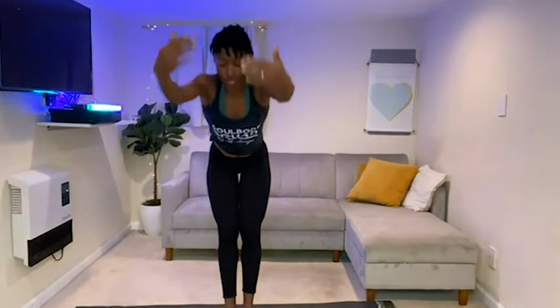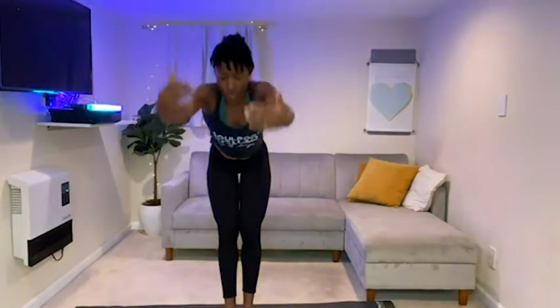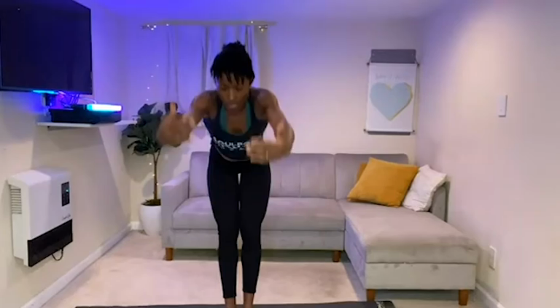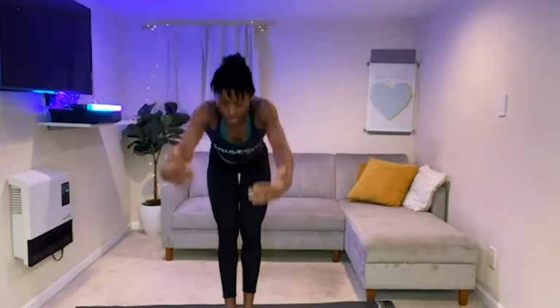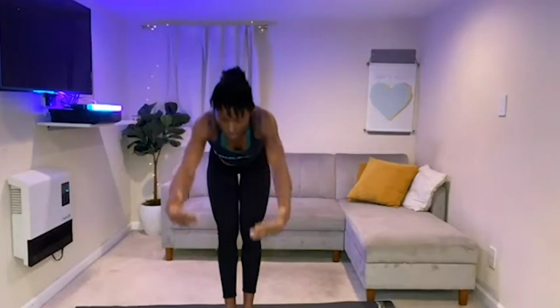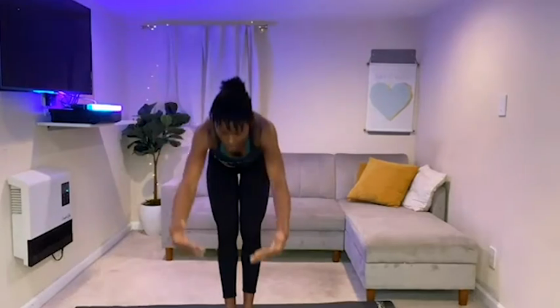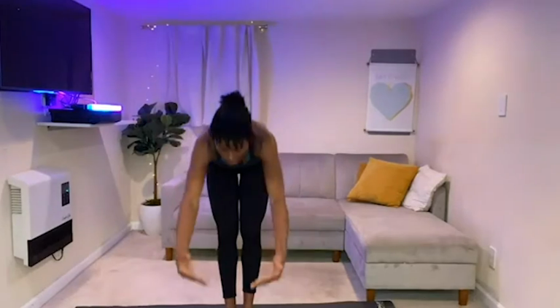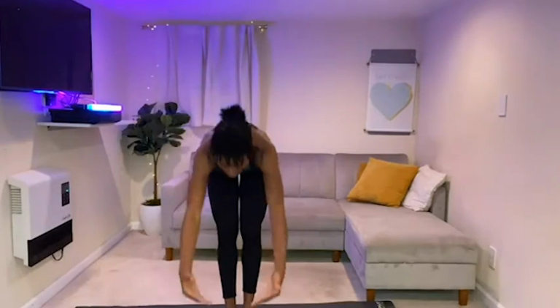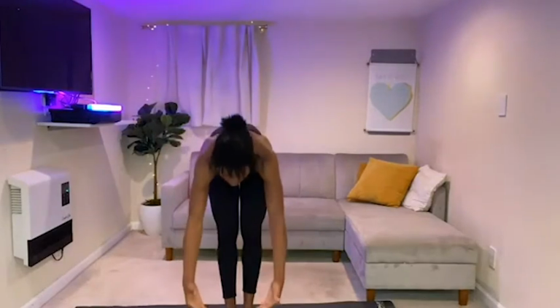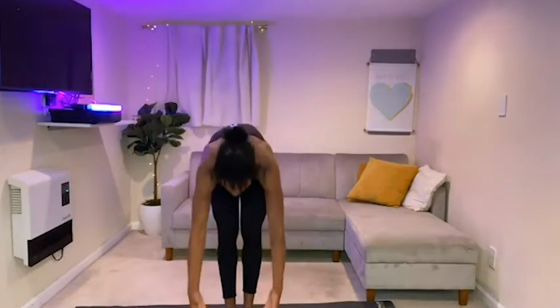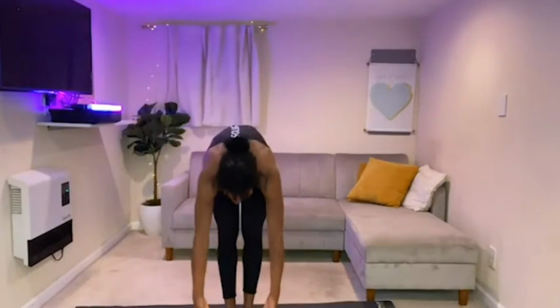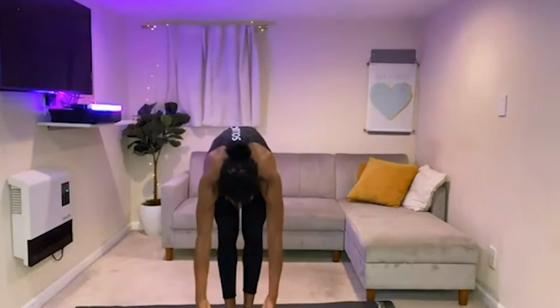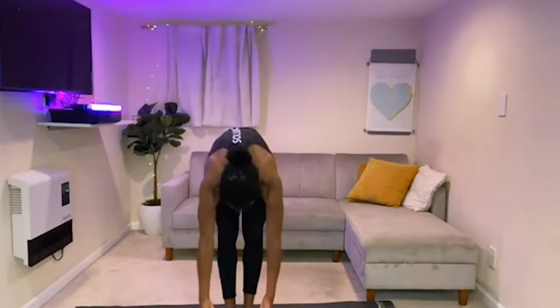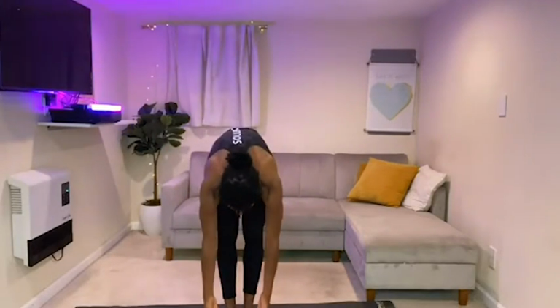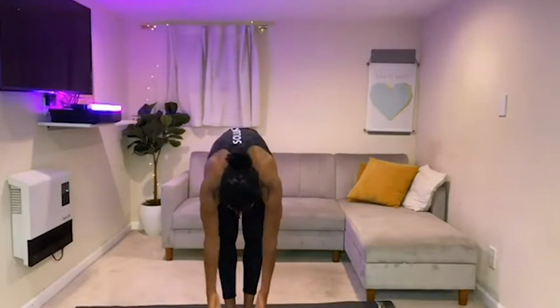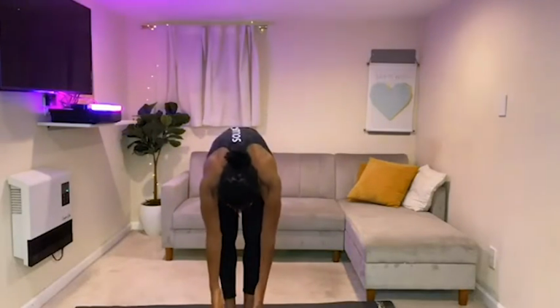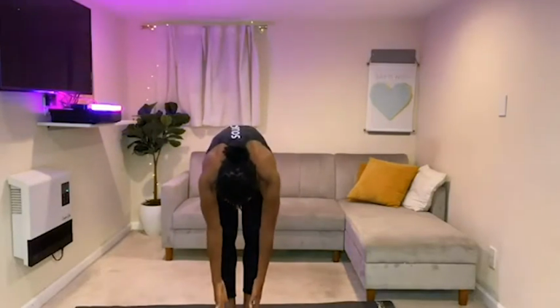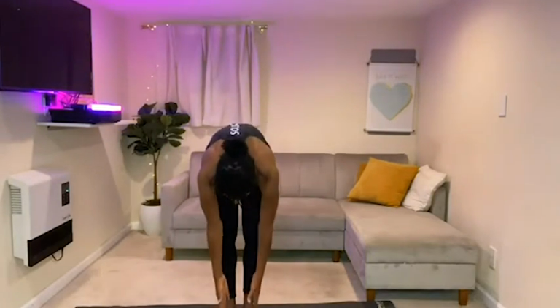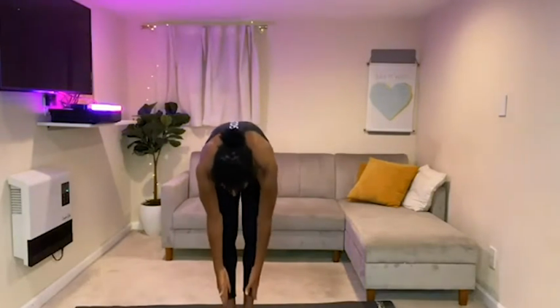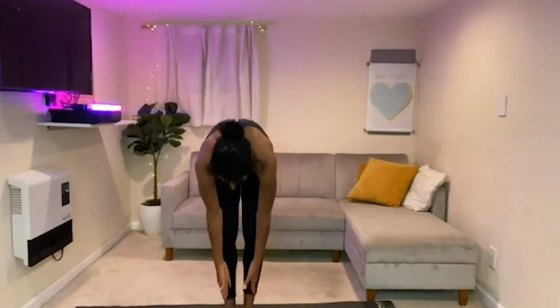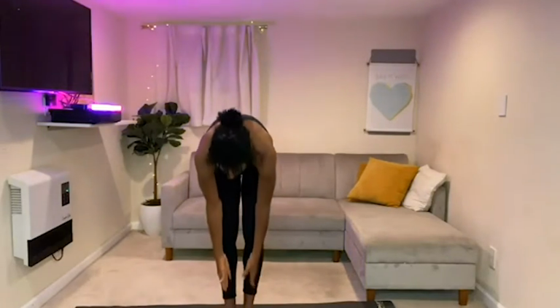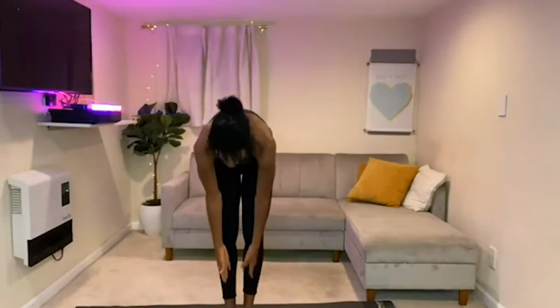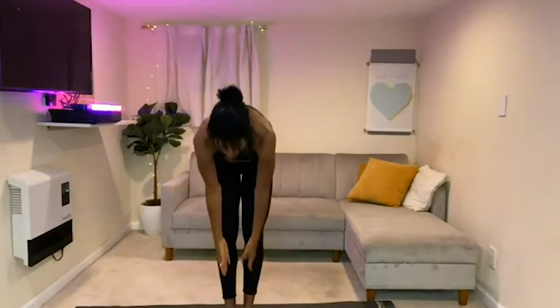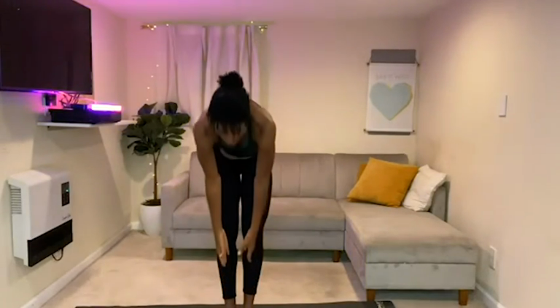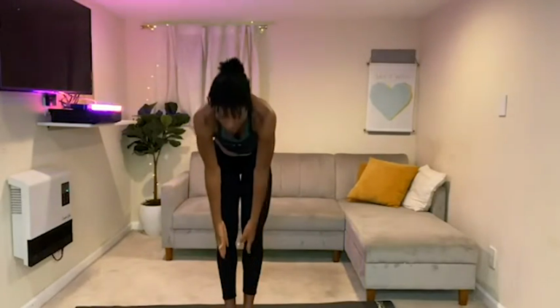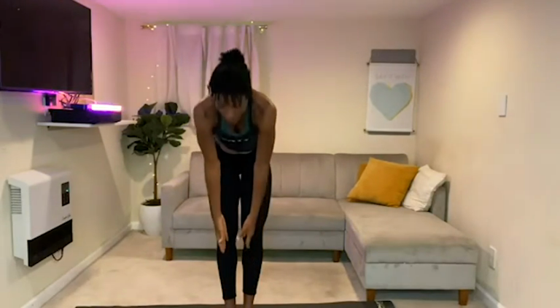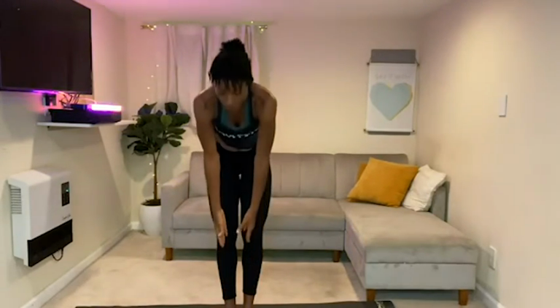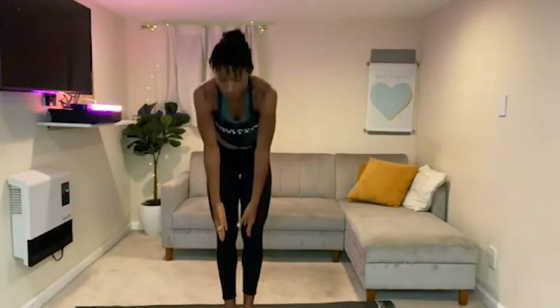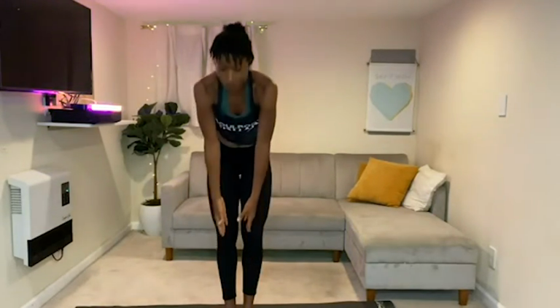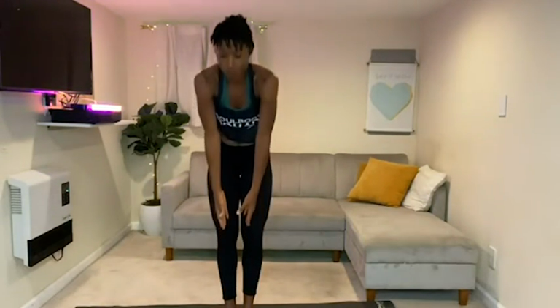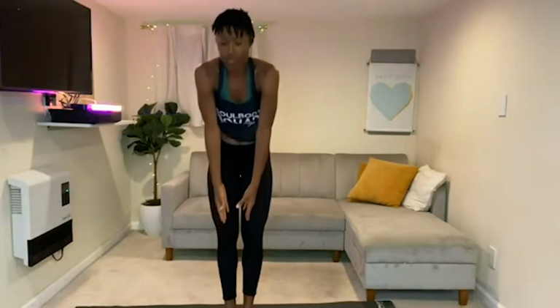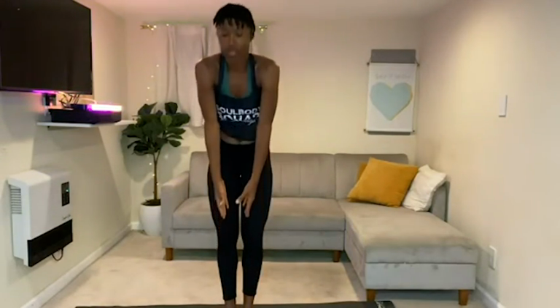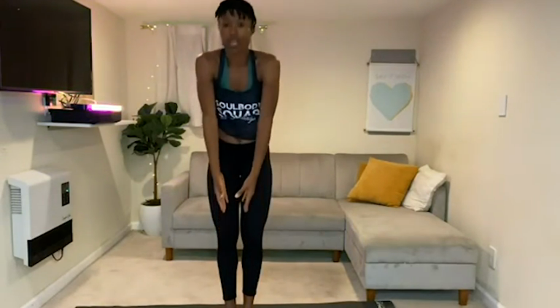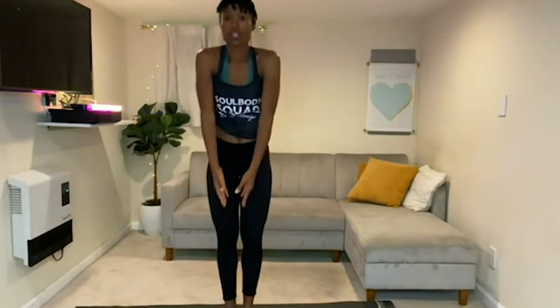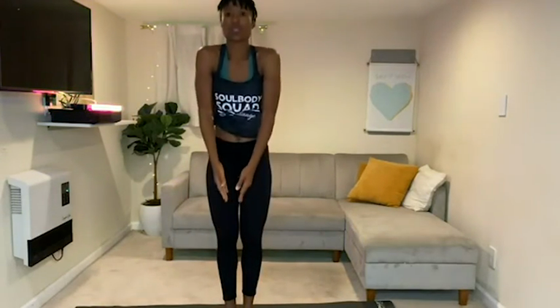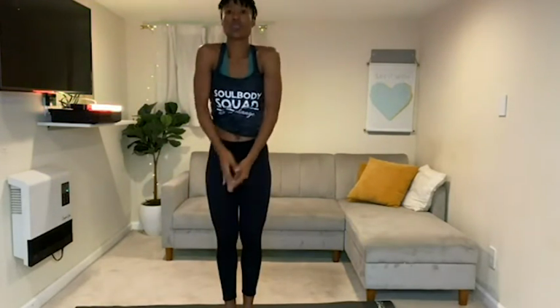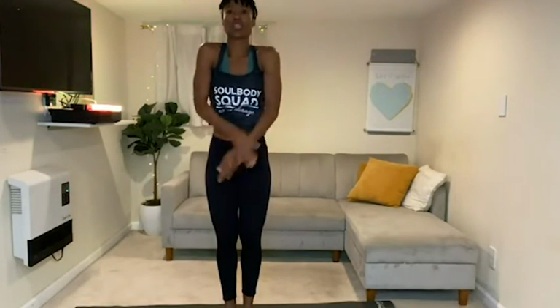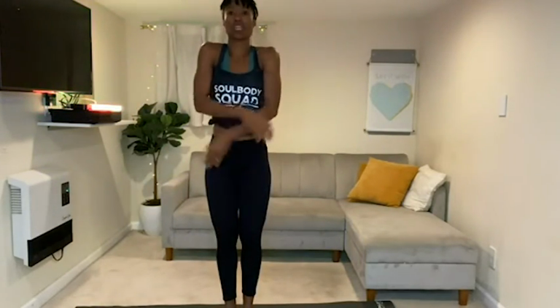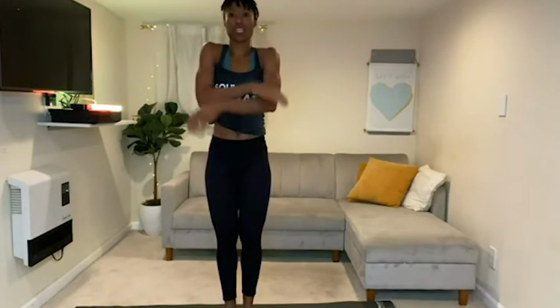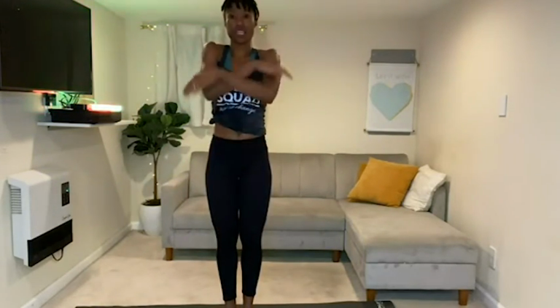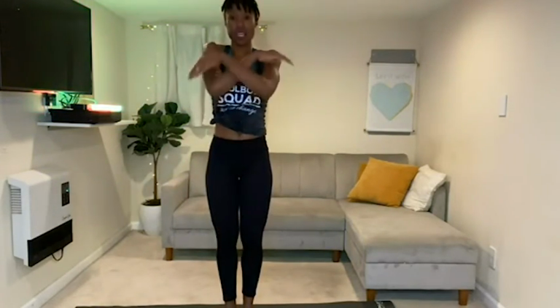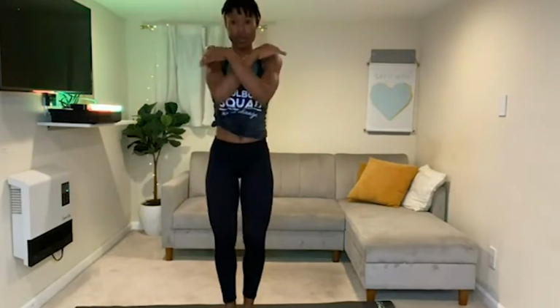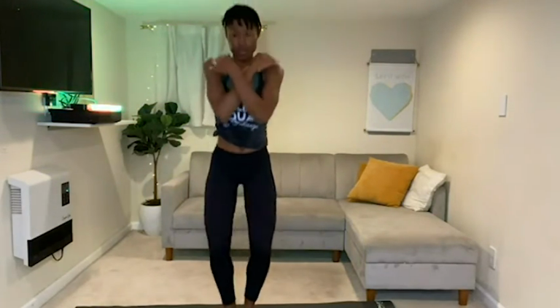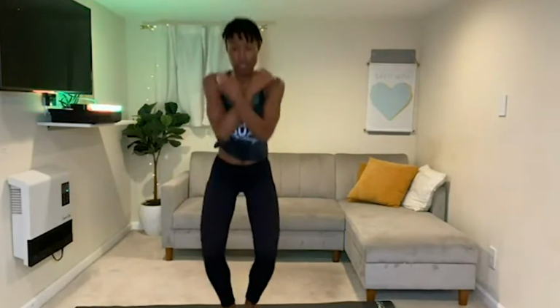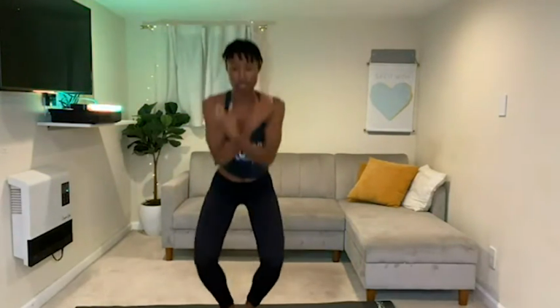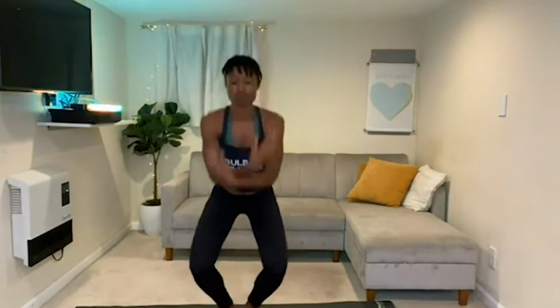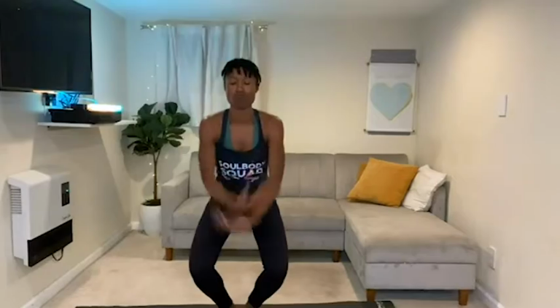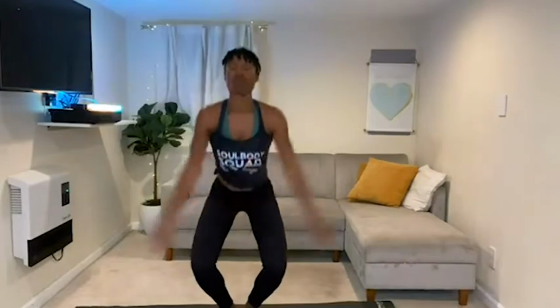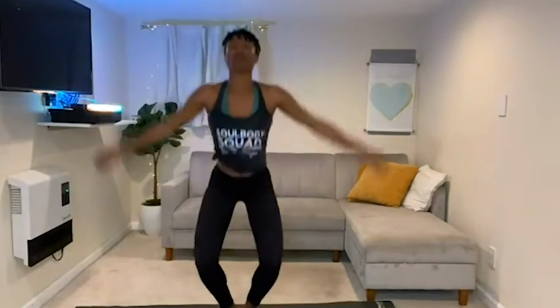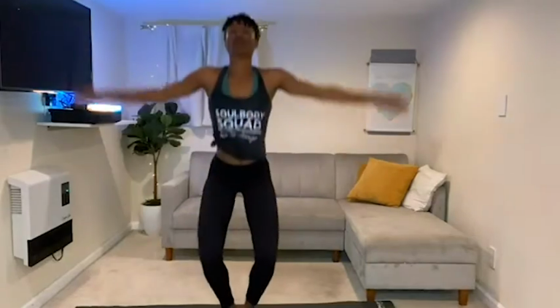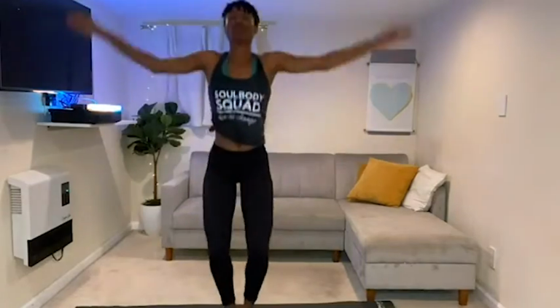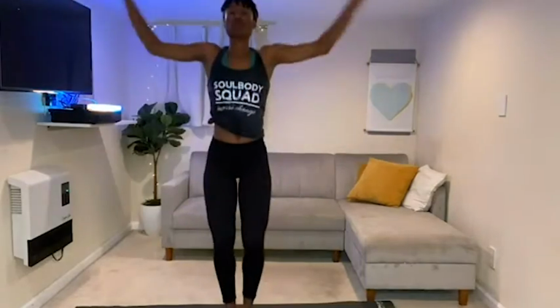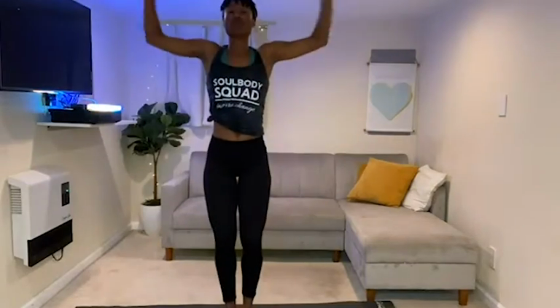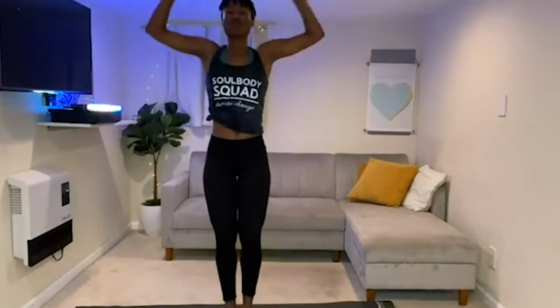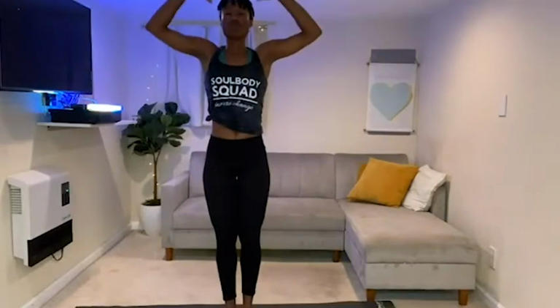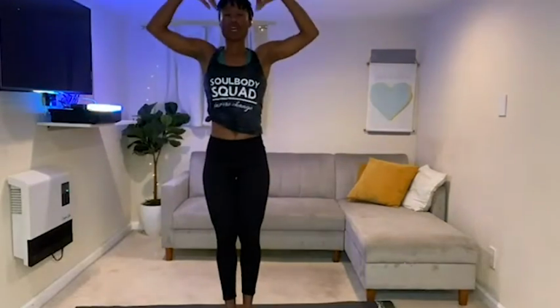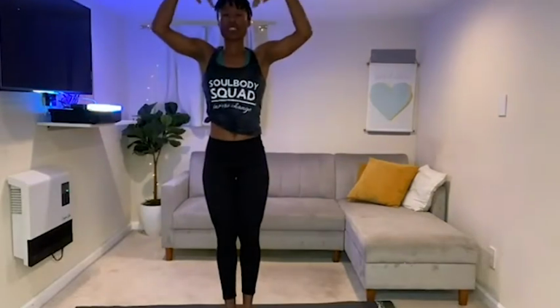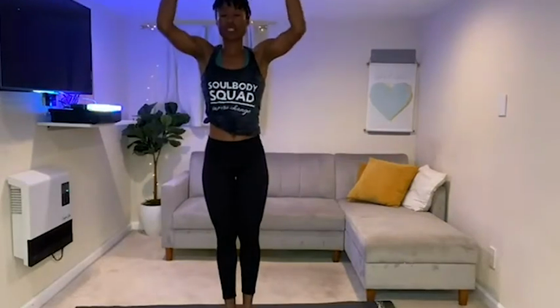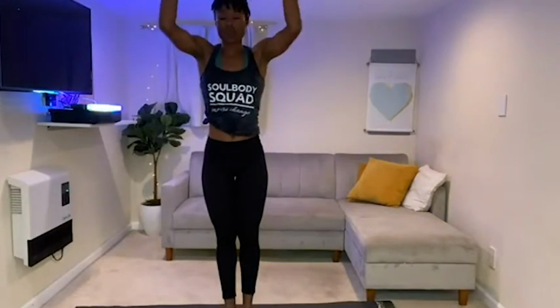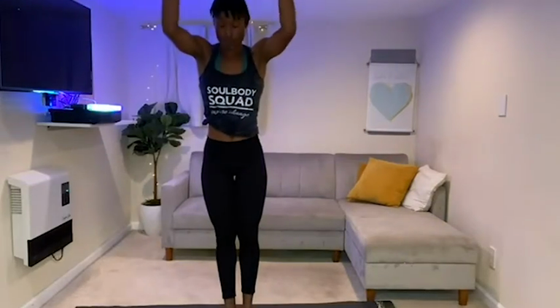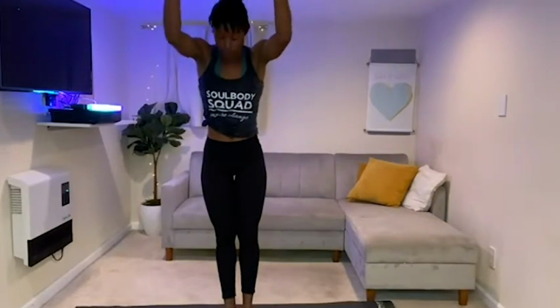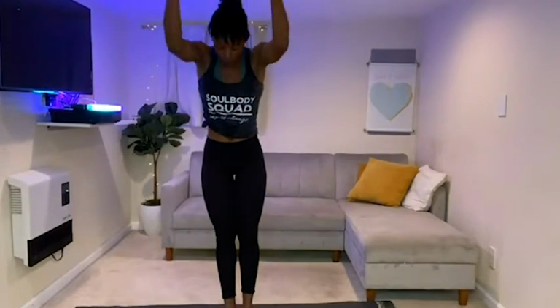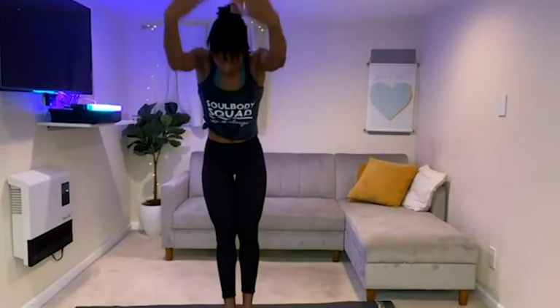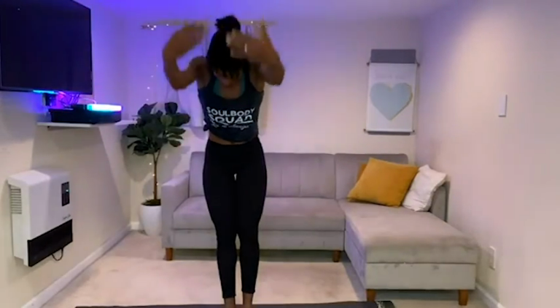Take a nice deep breath, inhale, exhale — forward fold, stretch the back of the legs. Come right up. Let's do that again — inhale, exhale, forward fold, come right up.